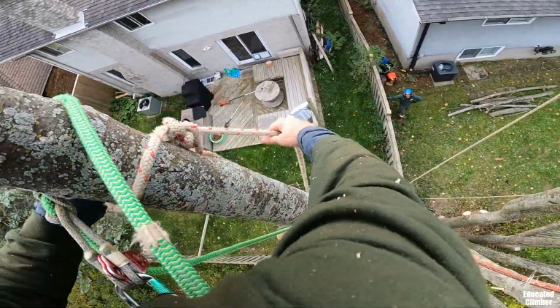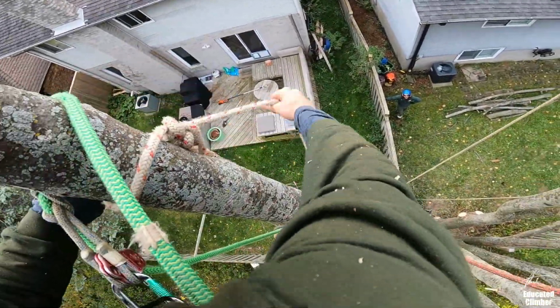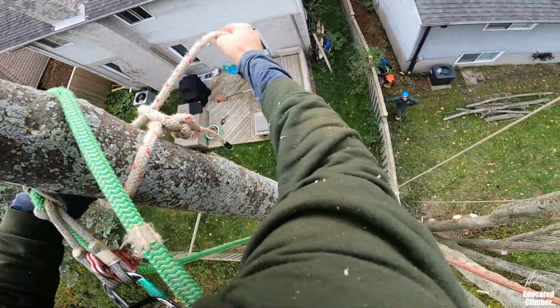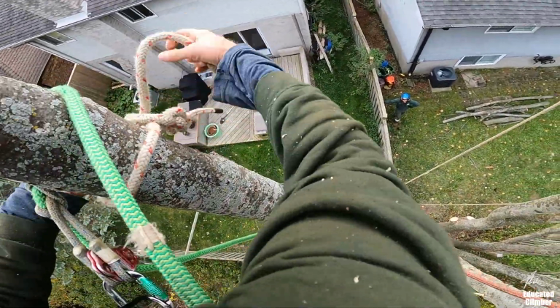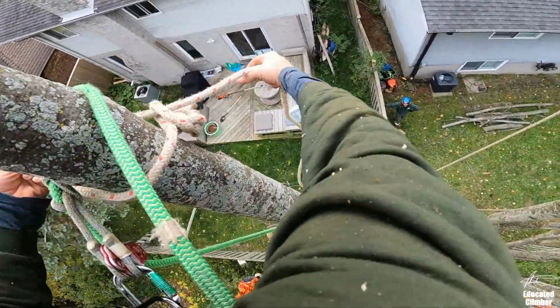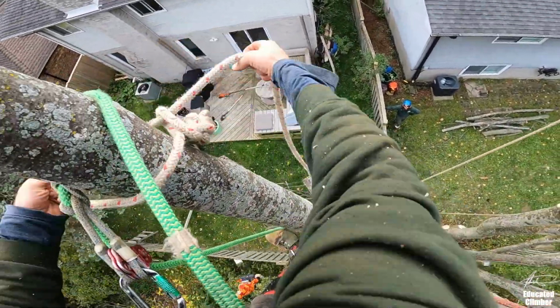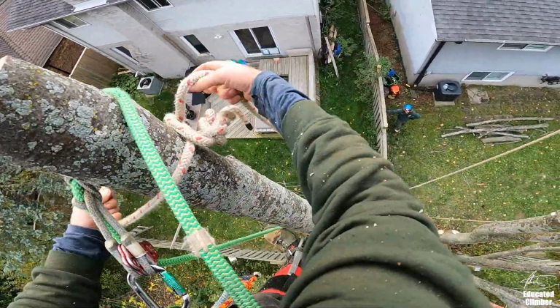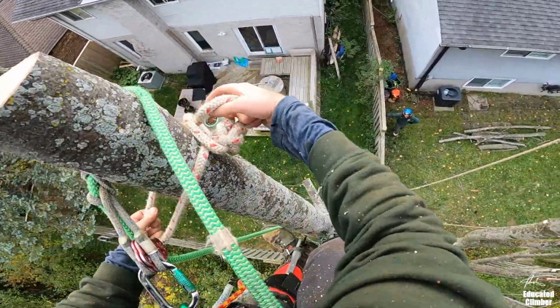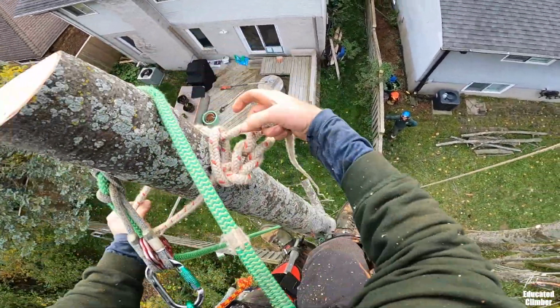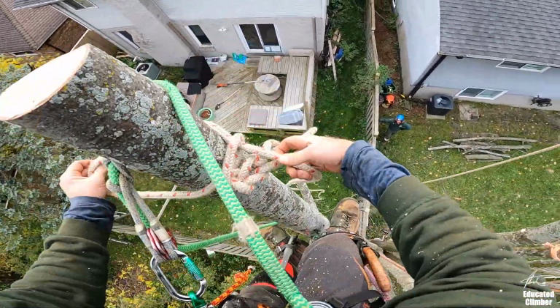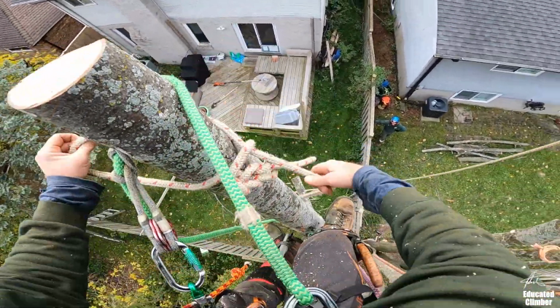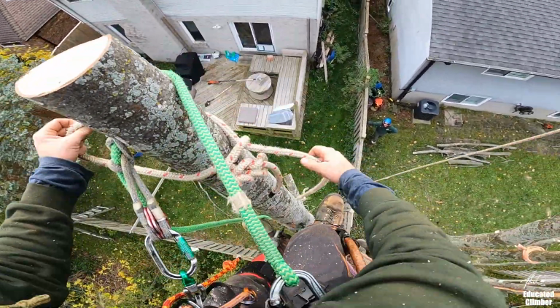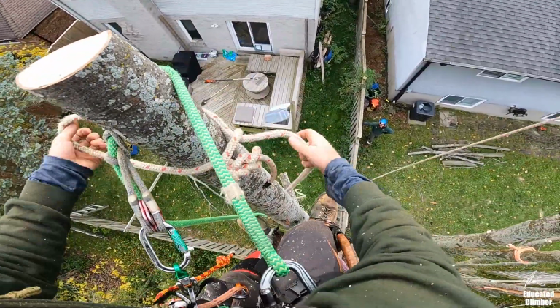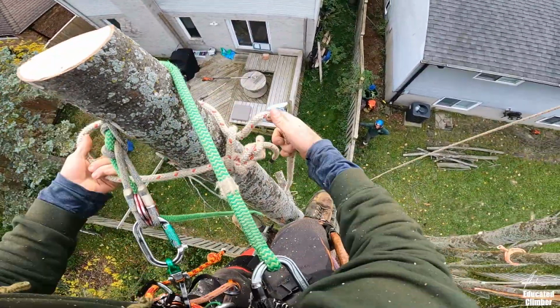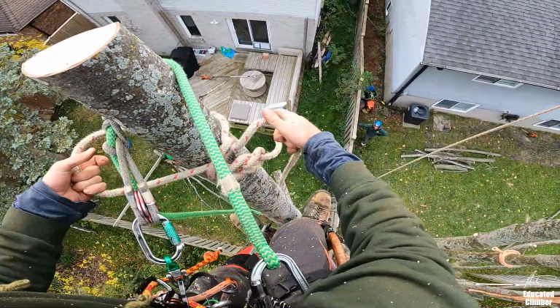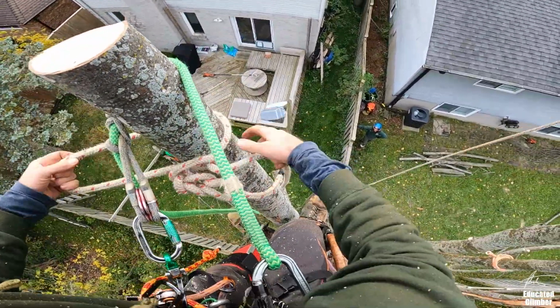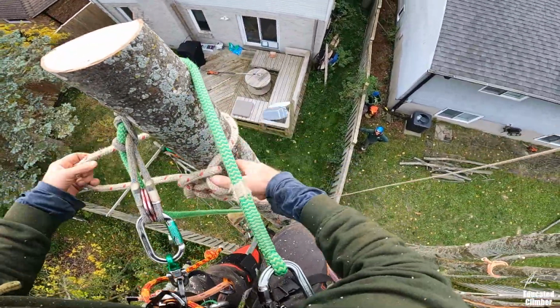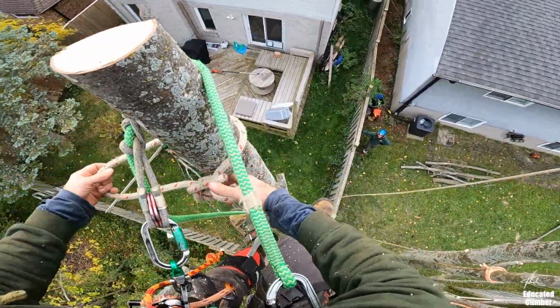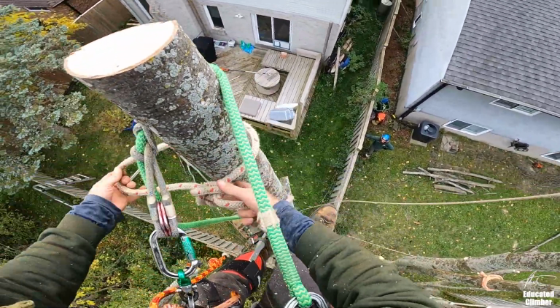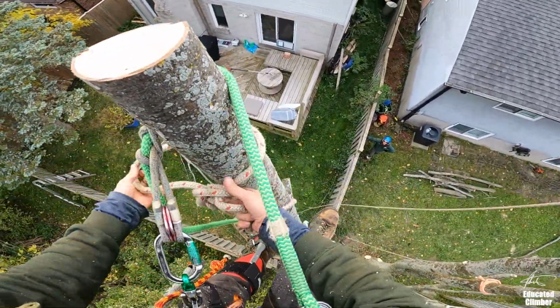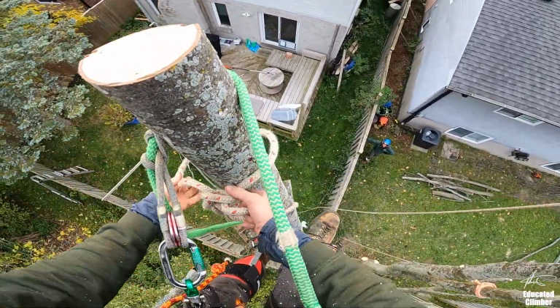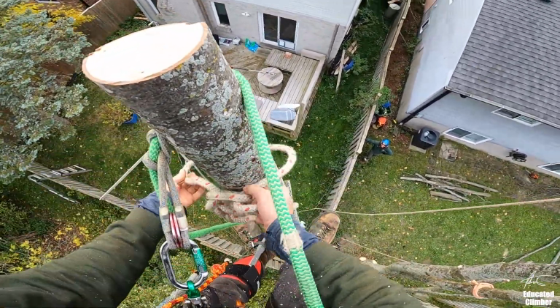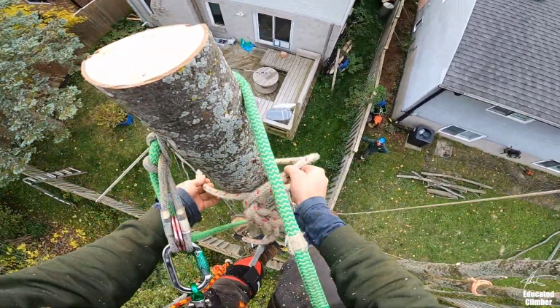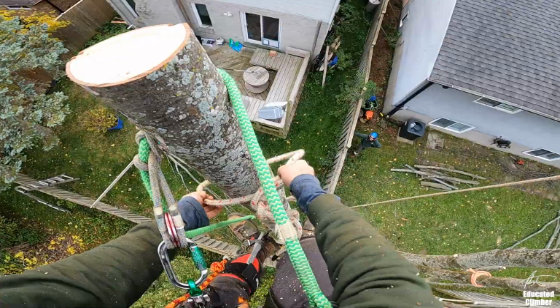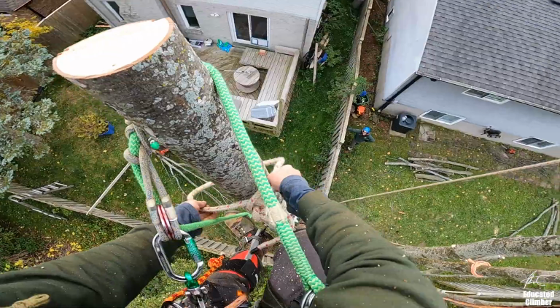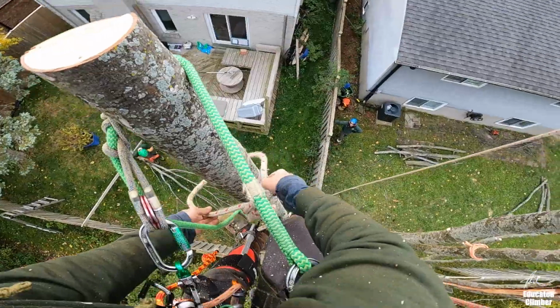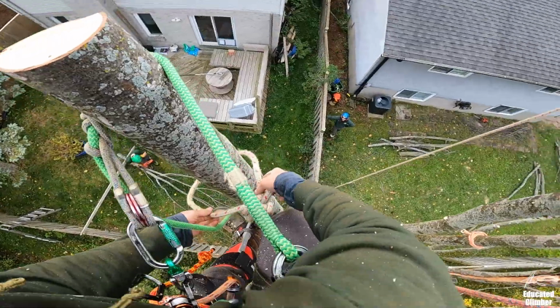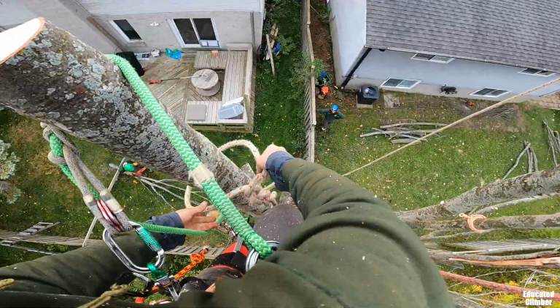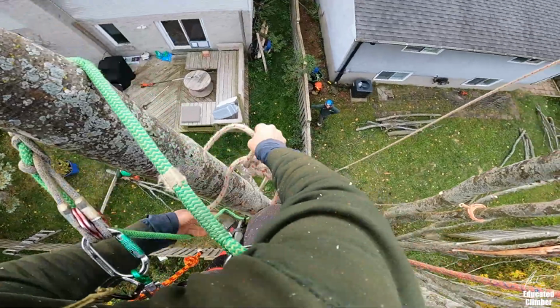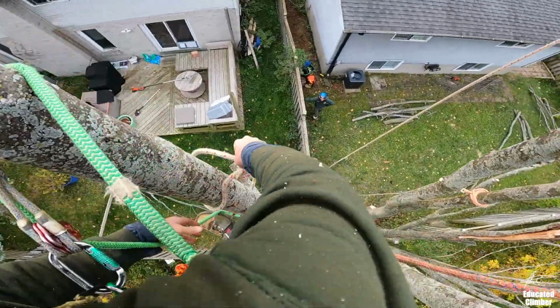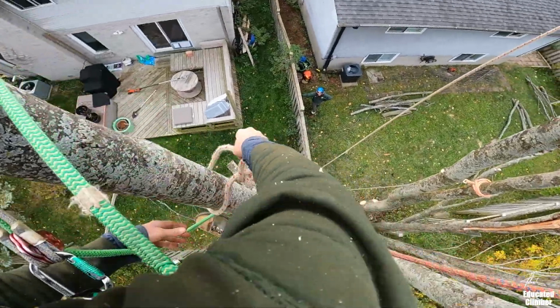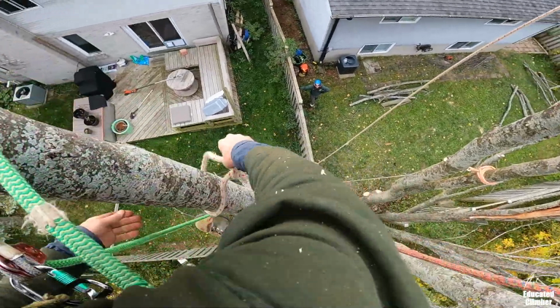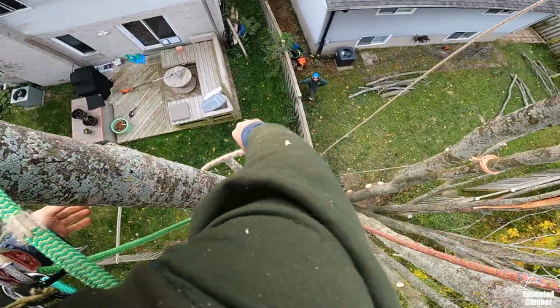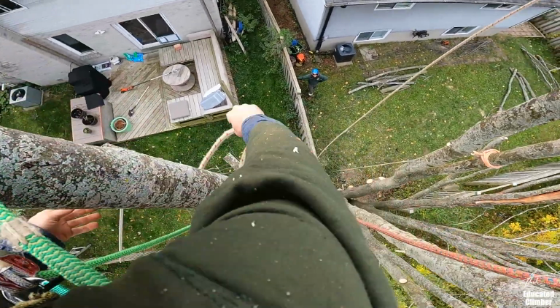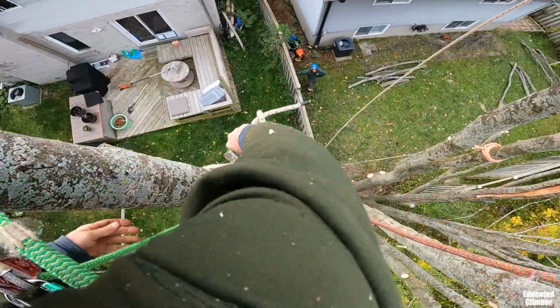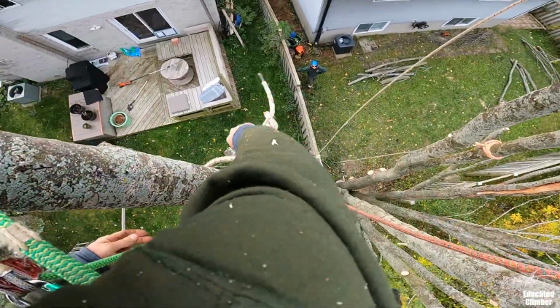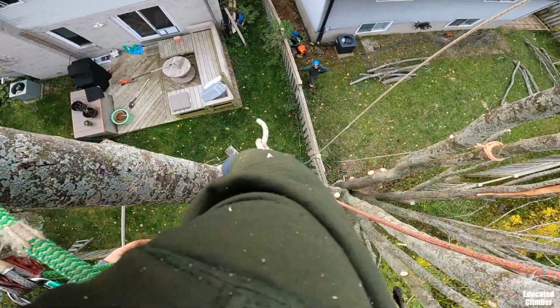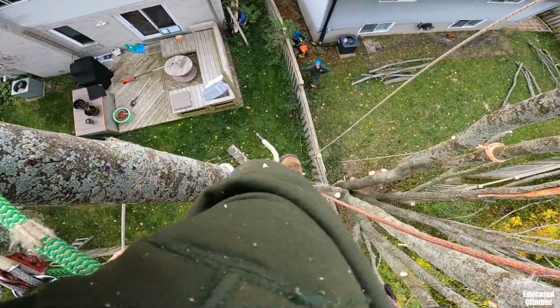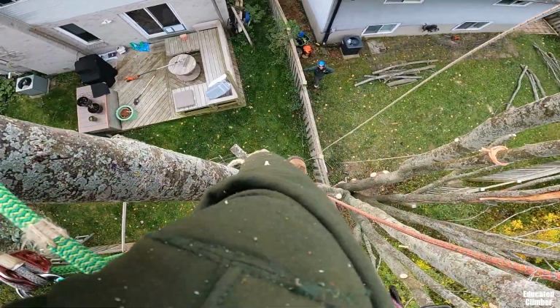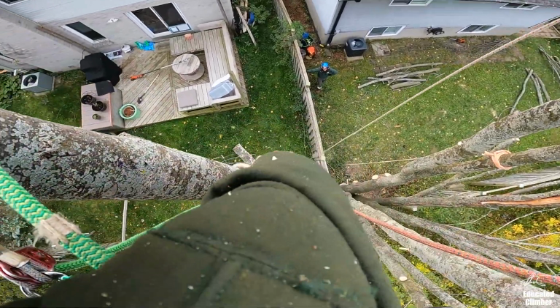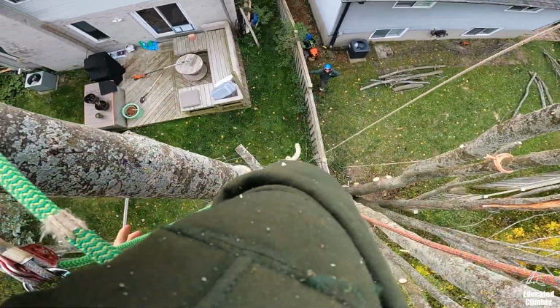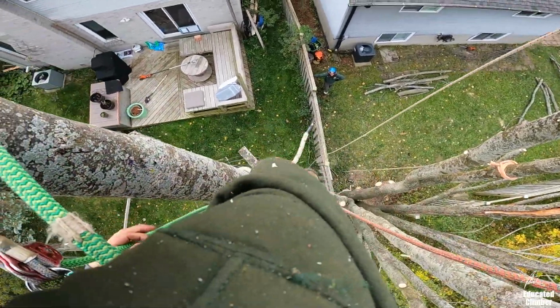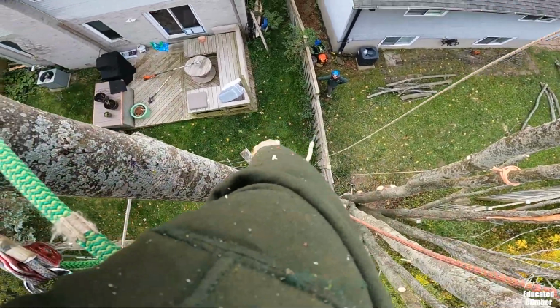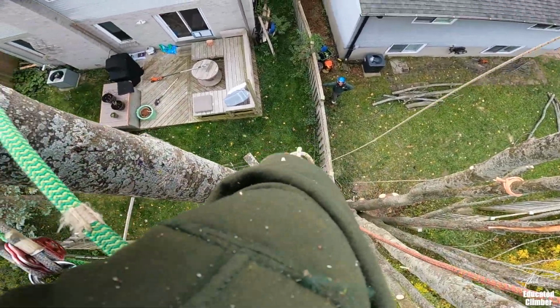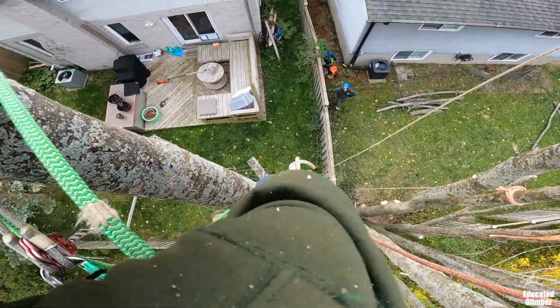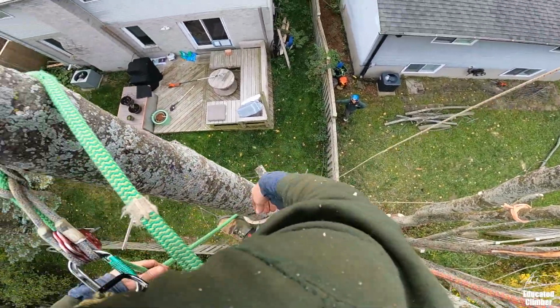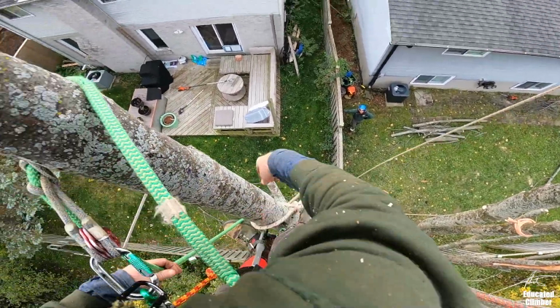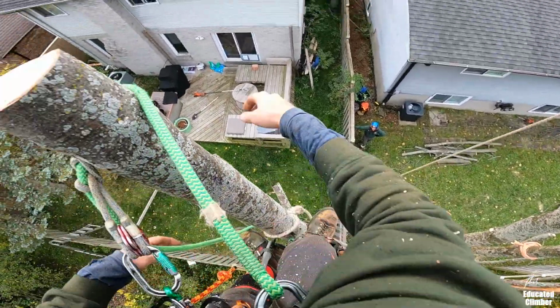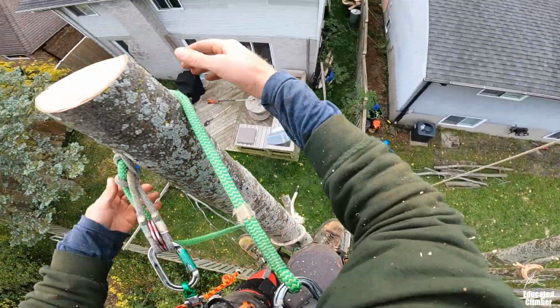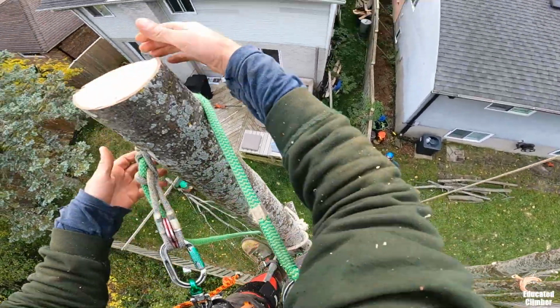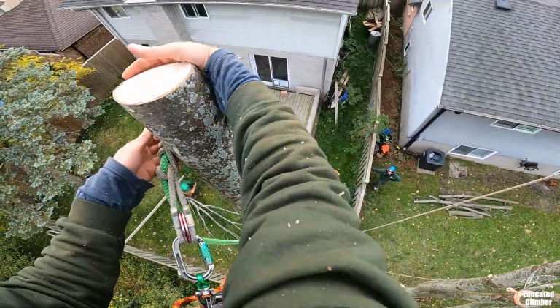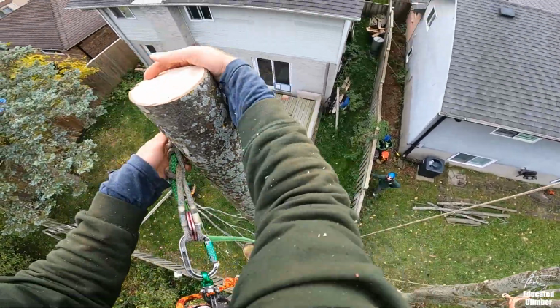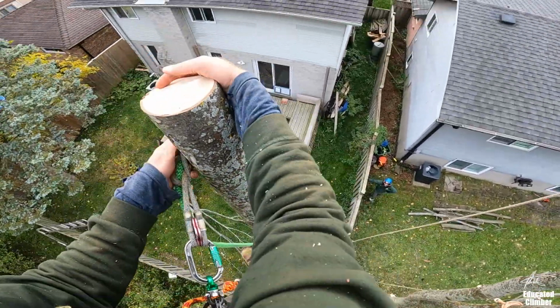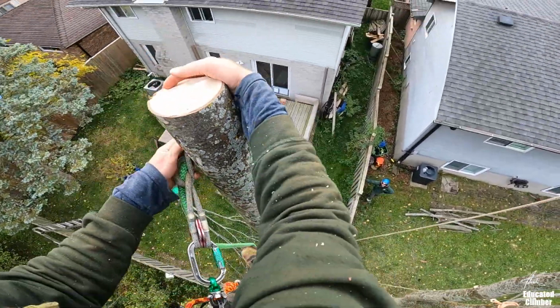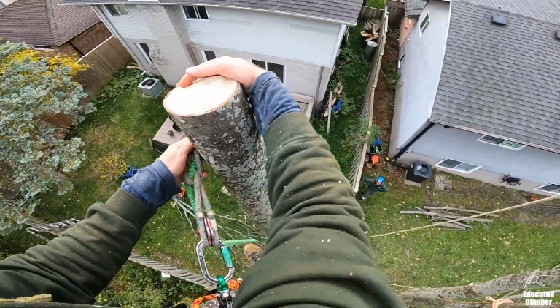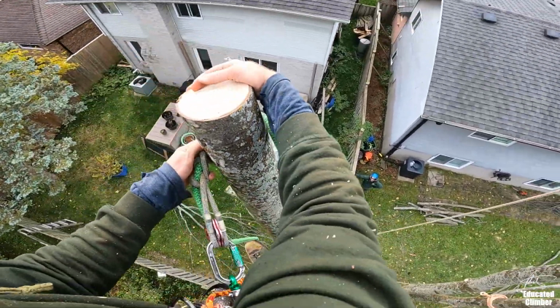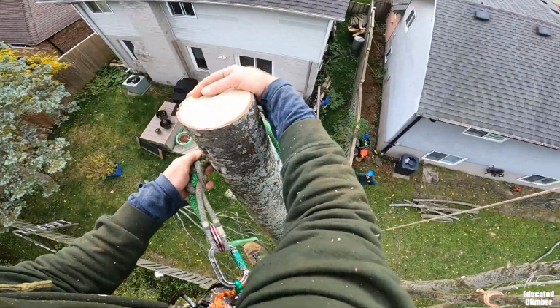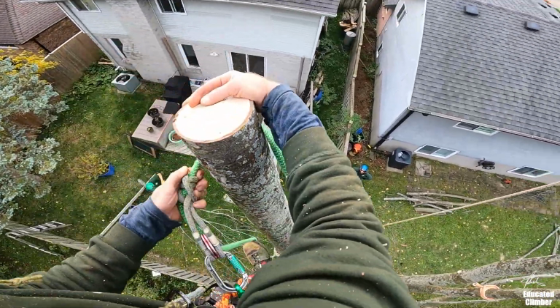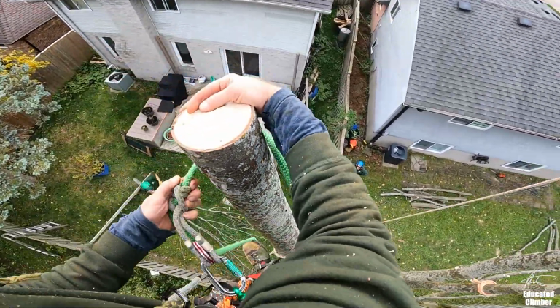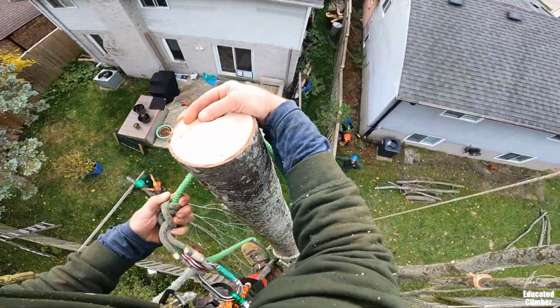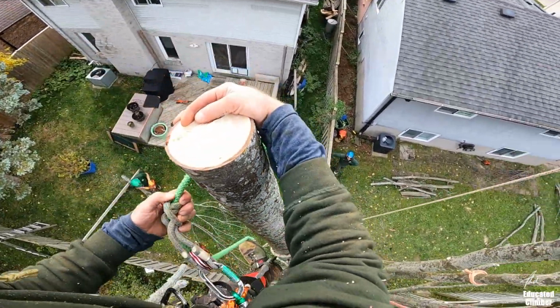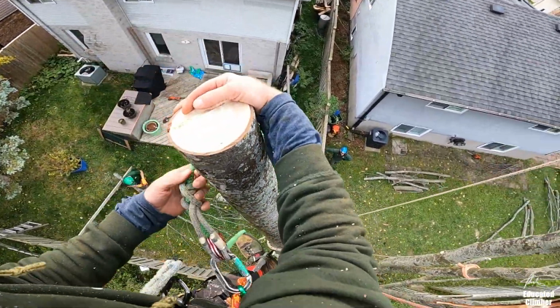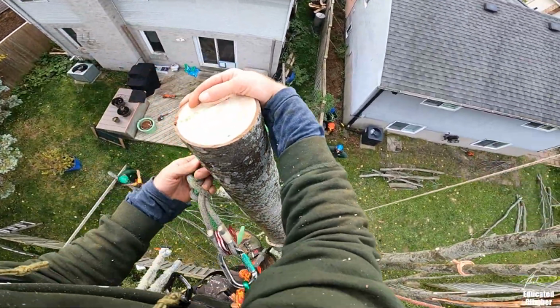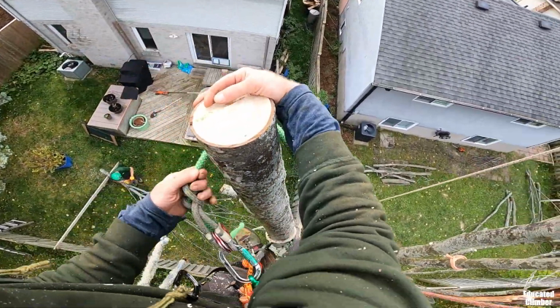Now if I'm rigging this, I'm already tied on so I can just loosen it and move it.